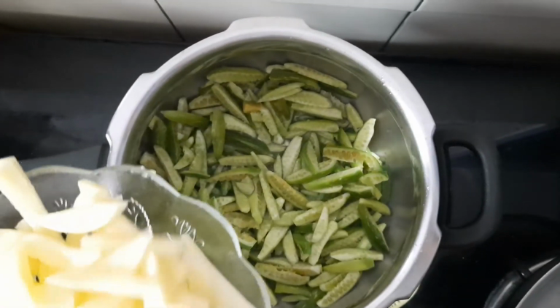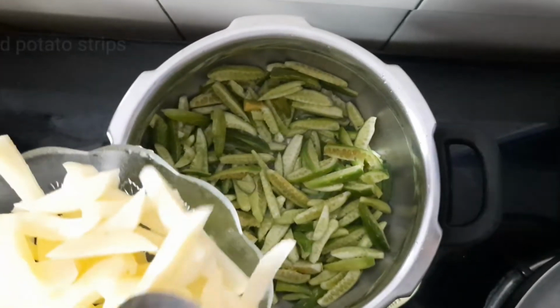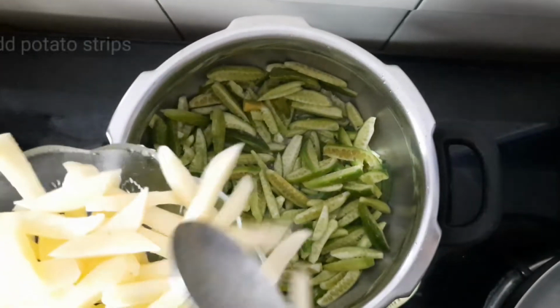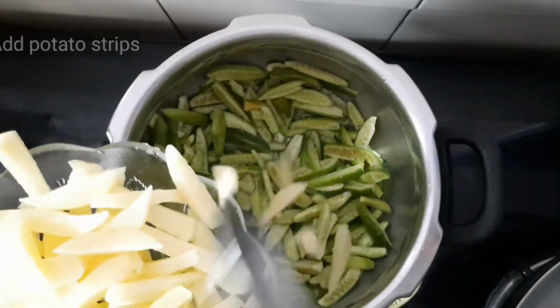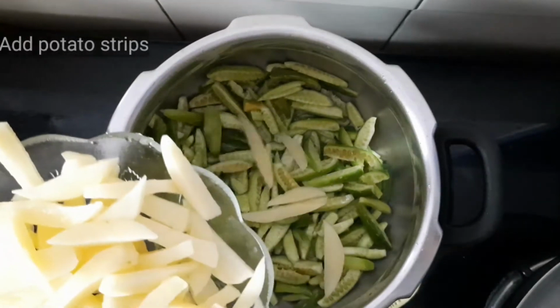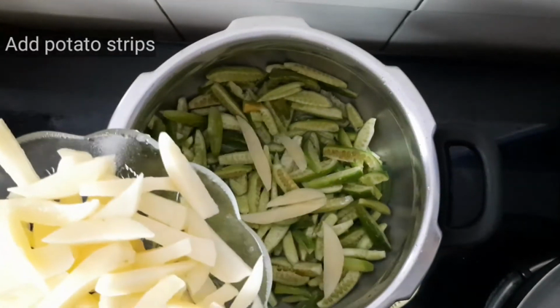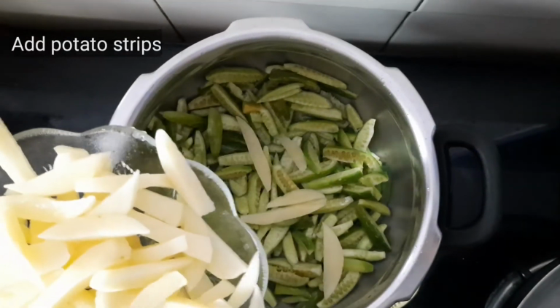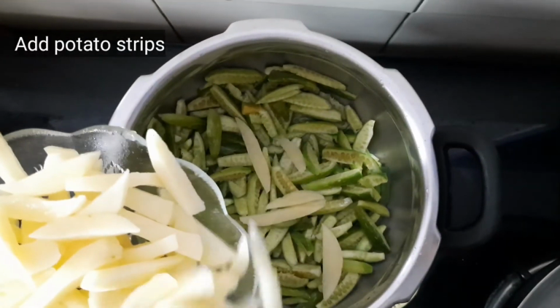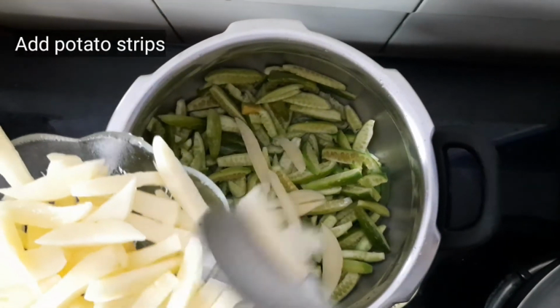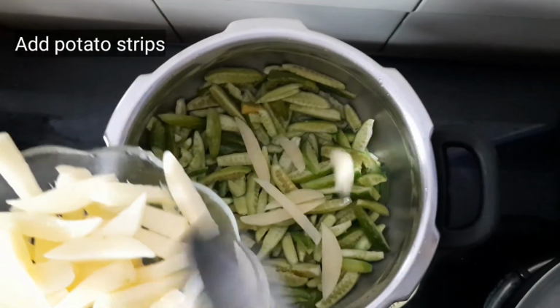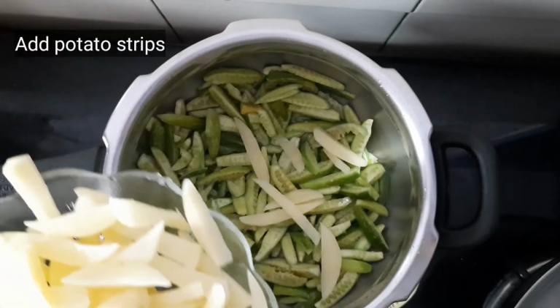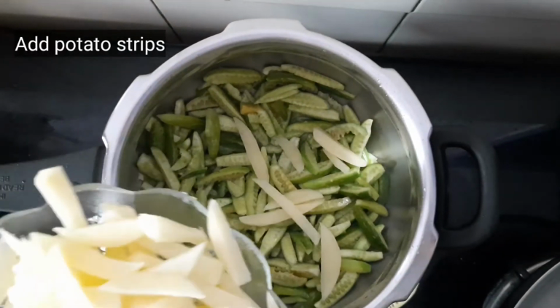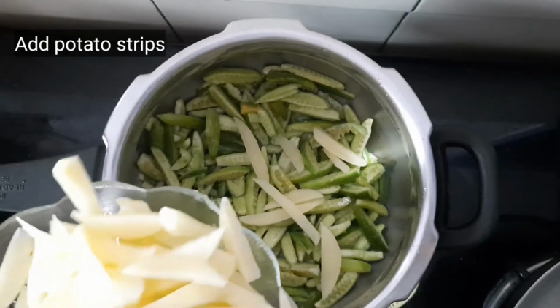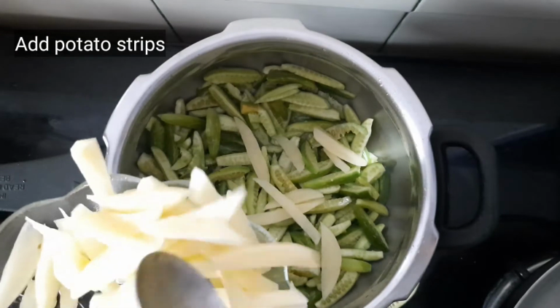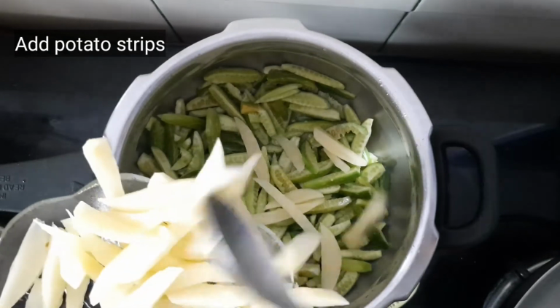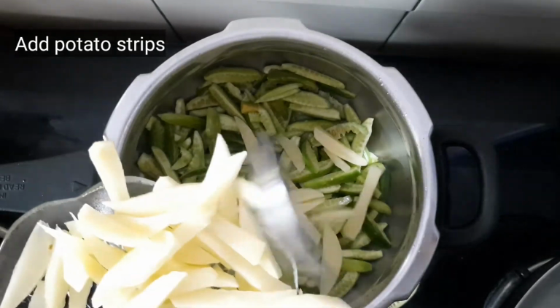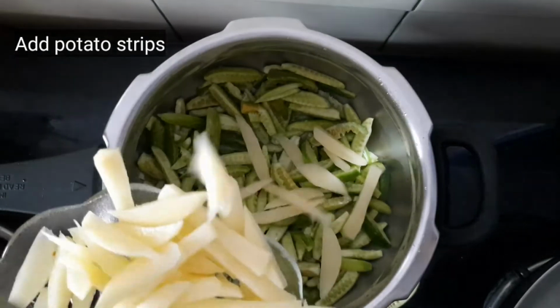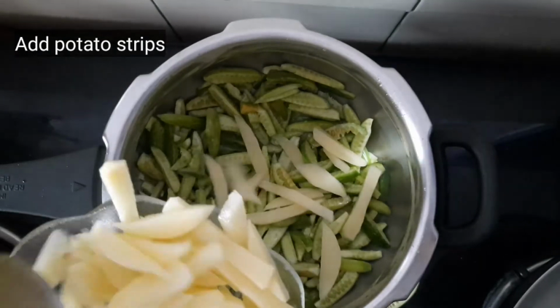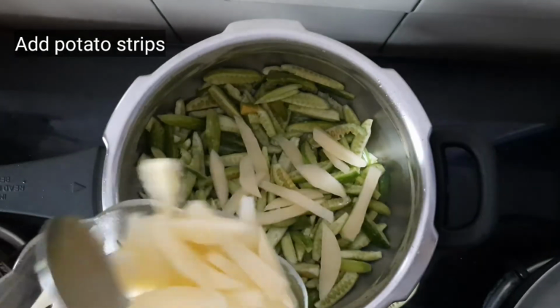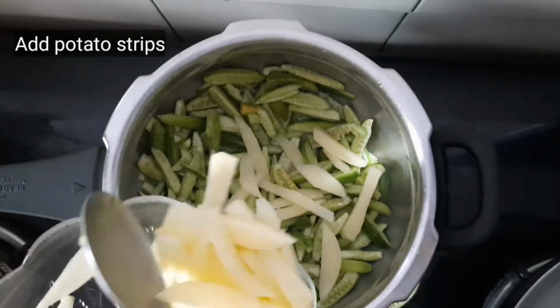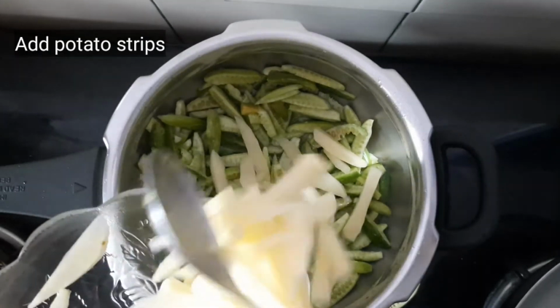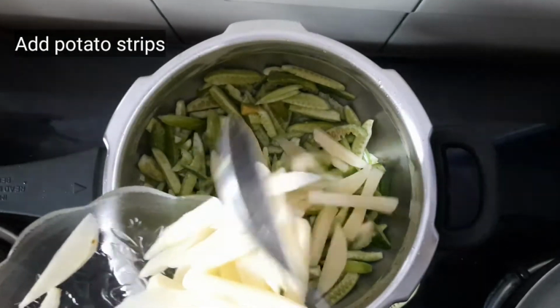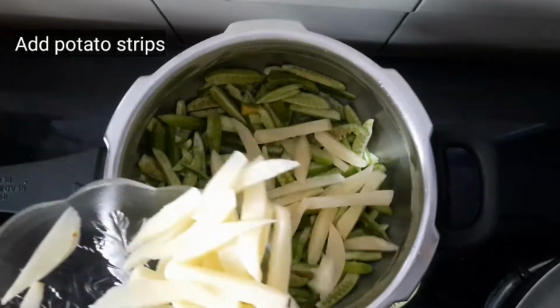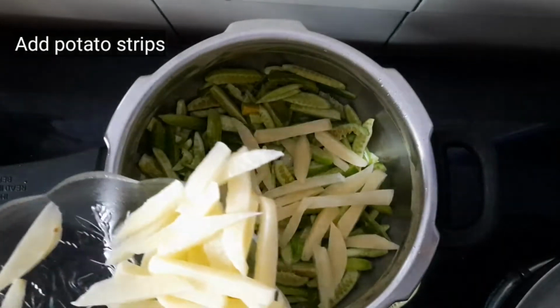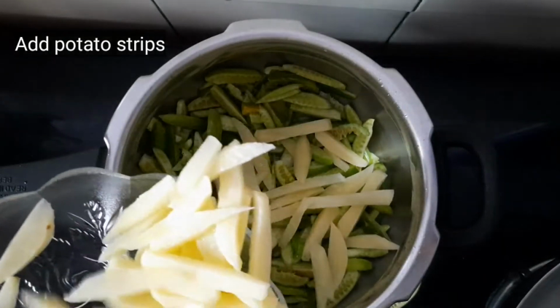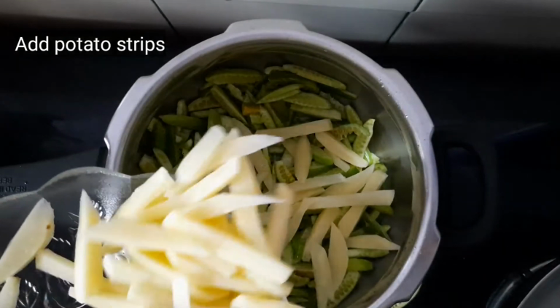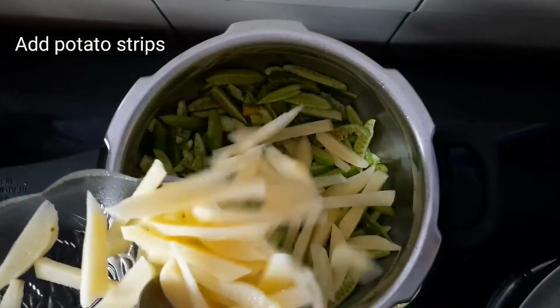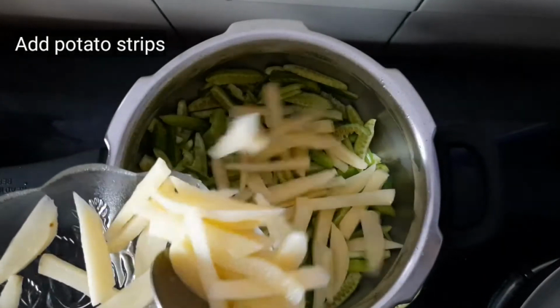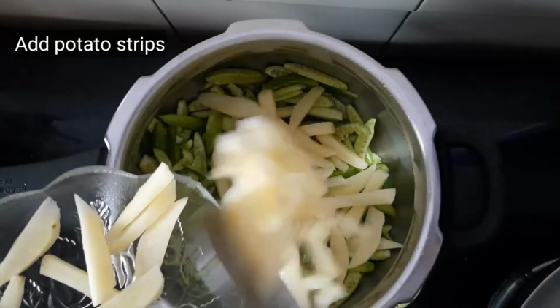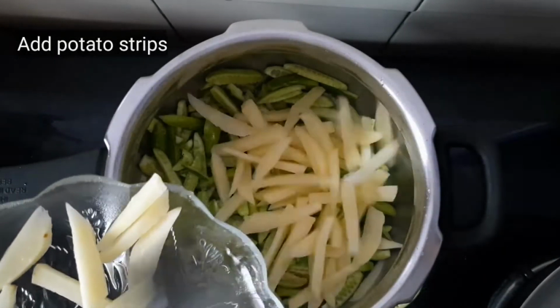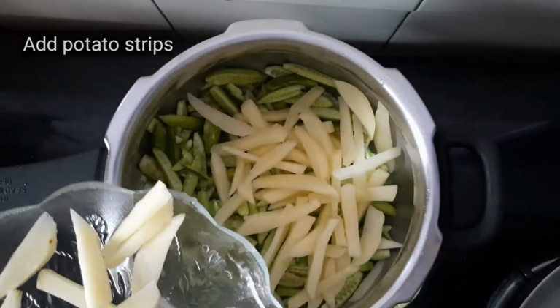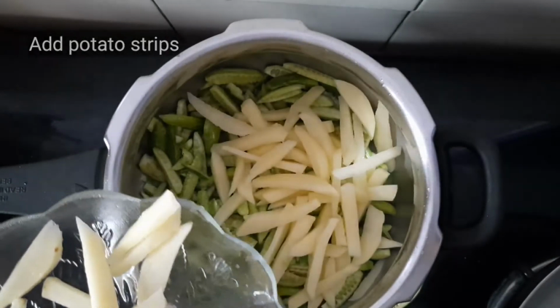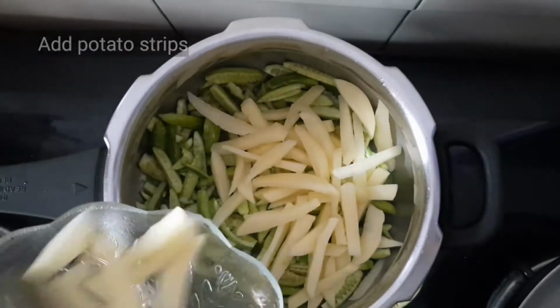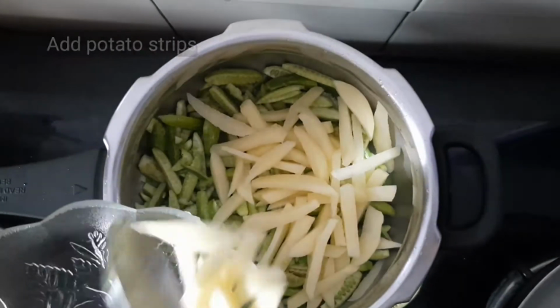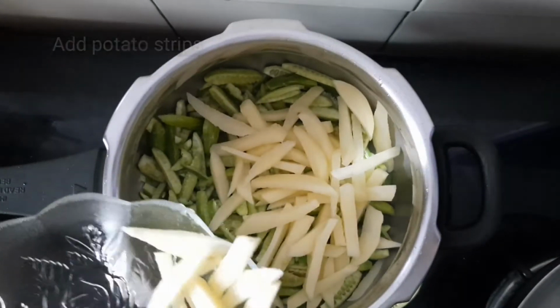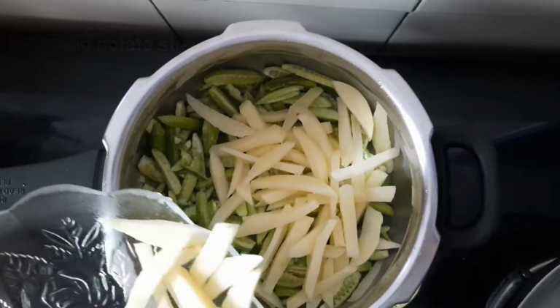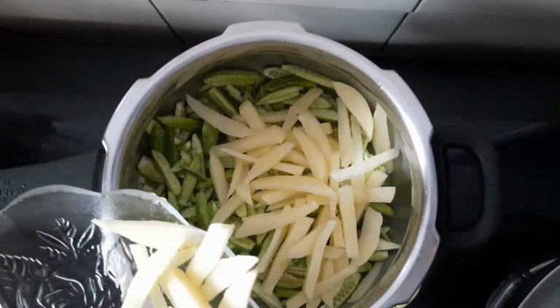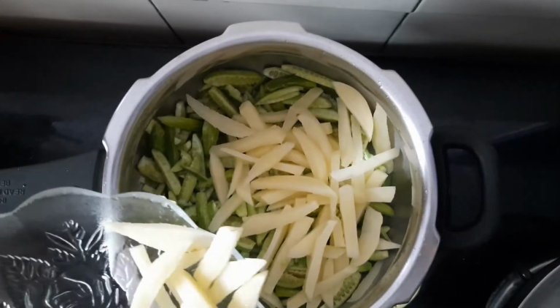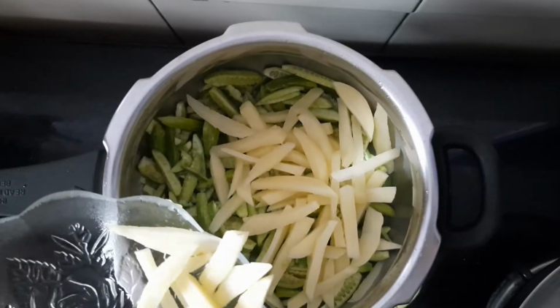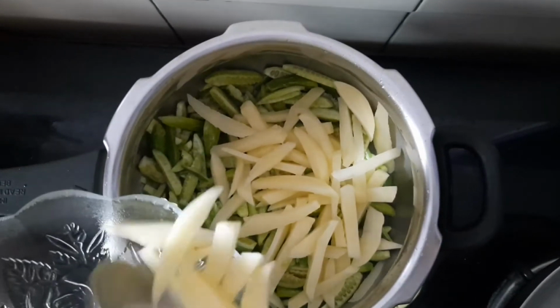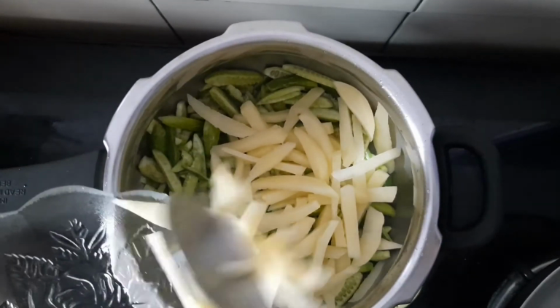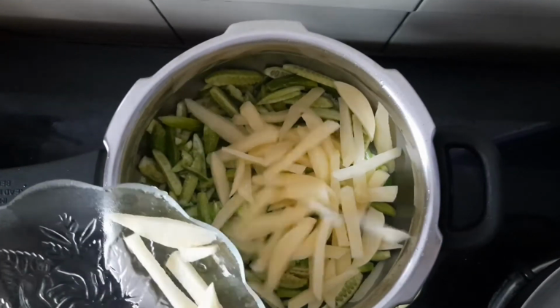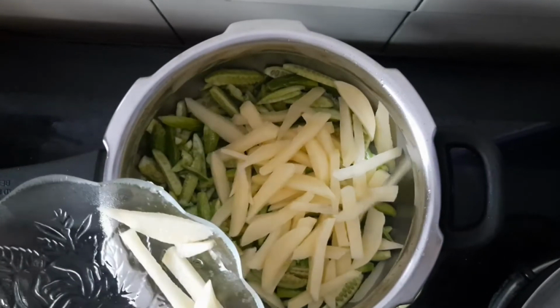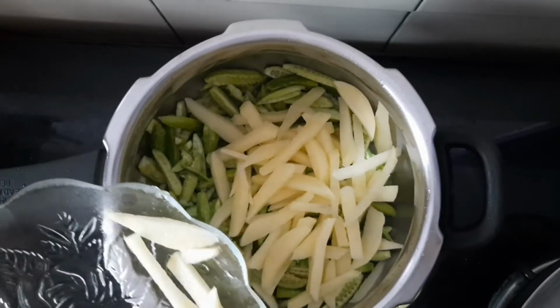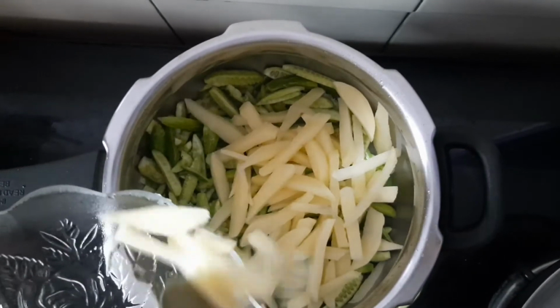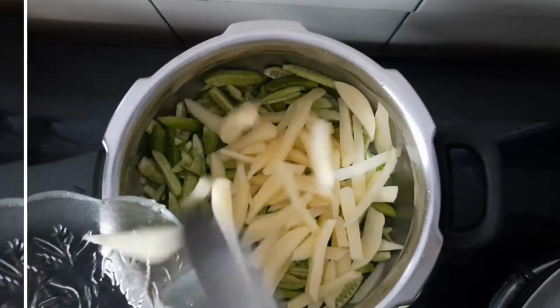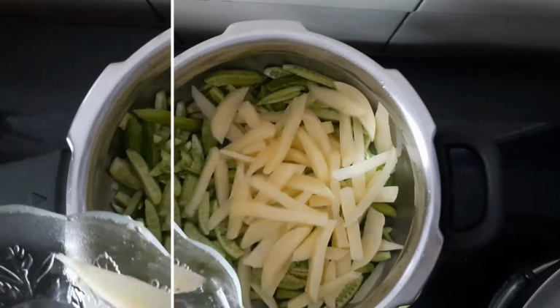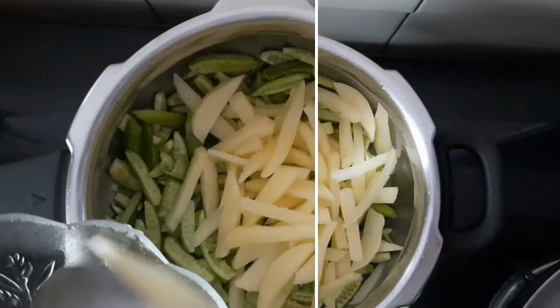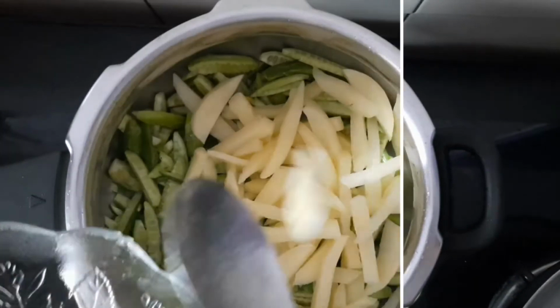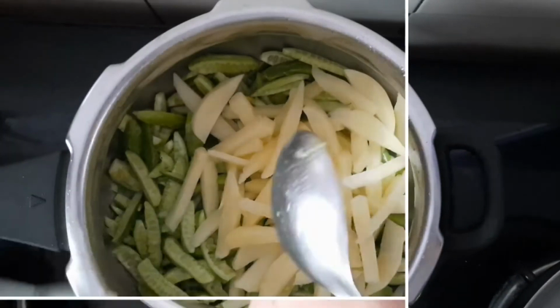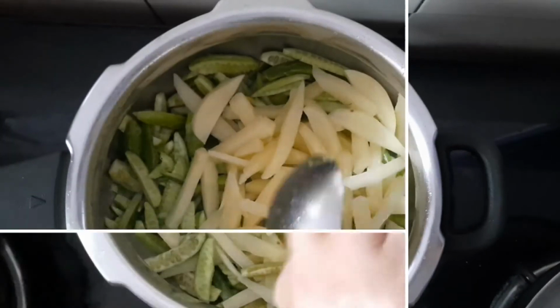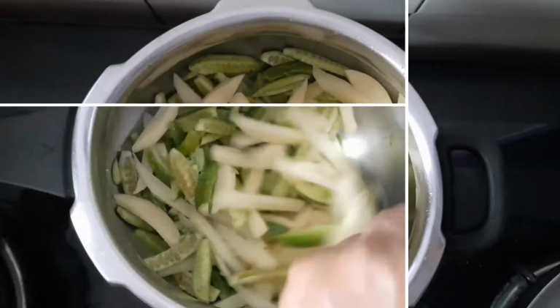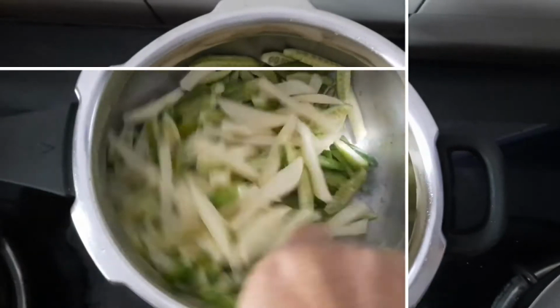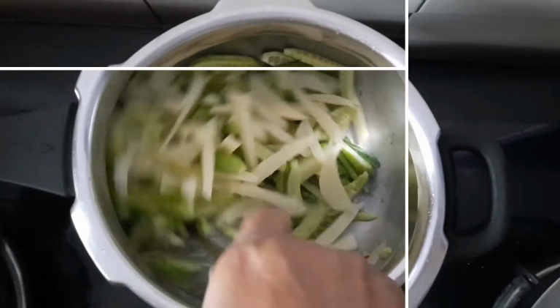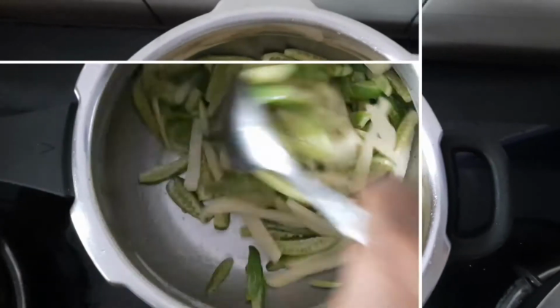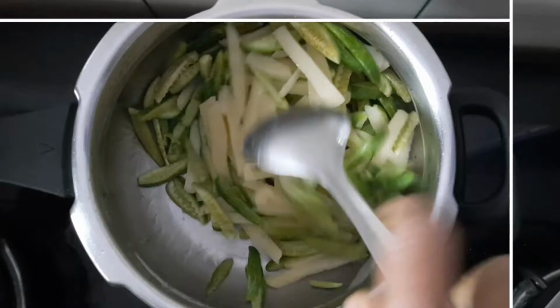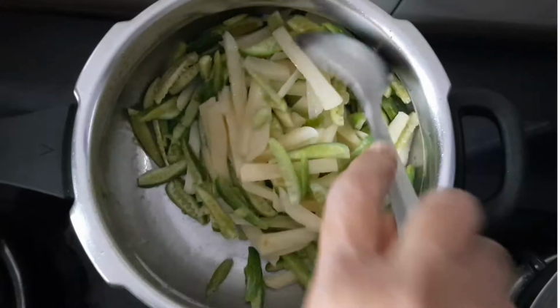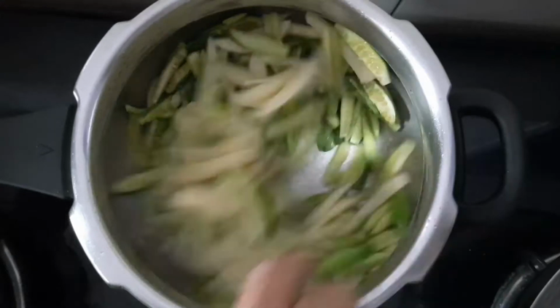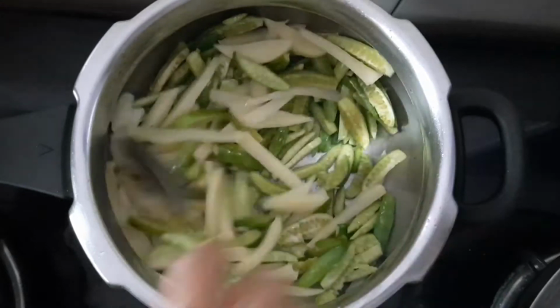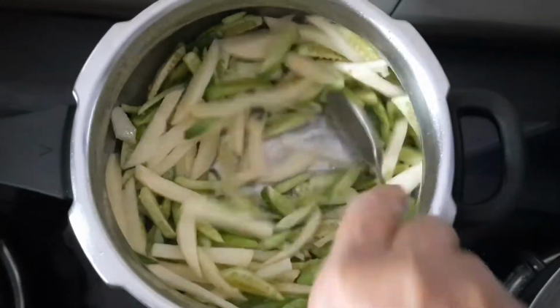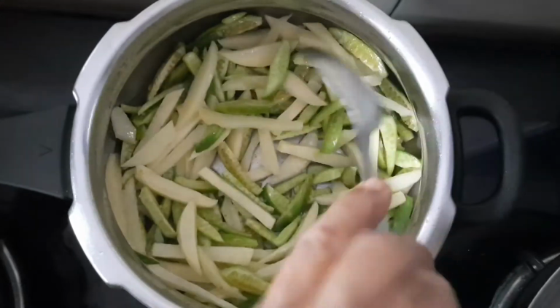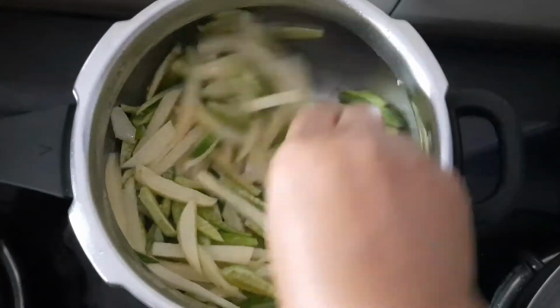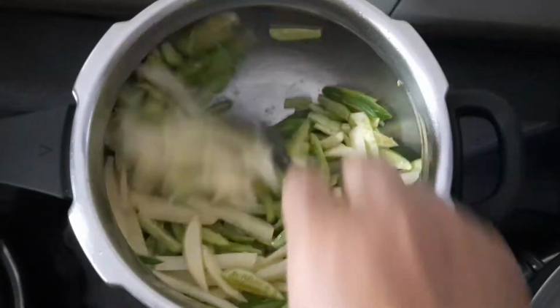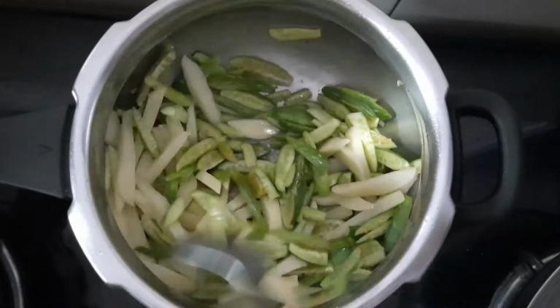Here go the potato strips. Mix all the contents well with the oil.